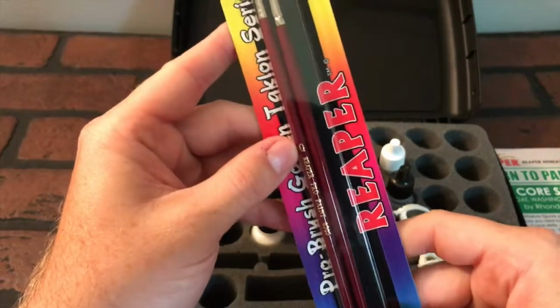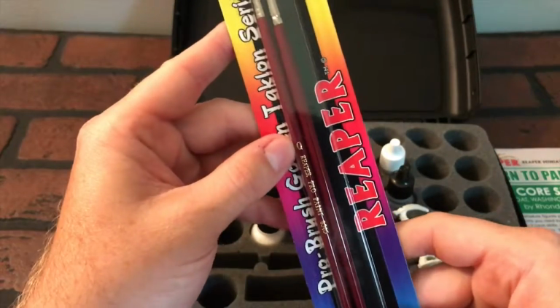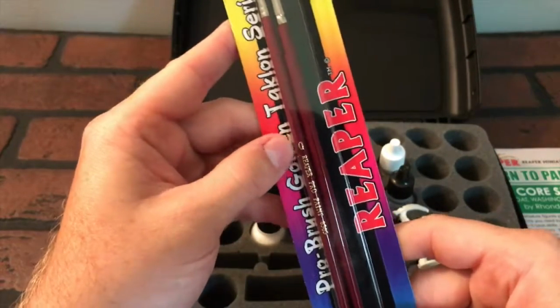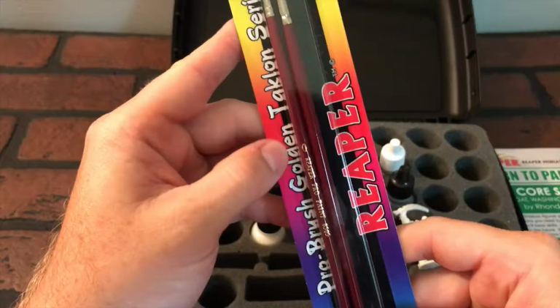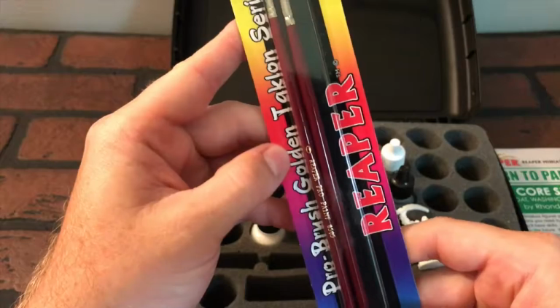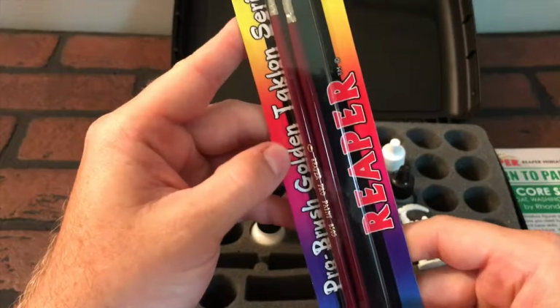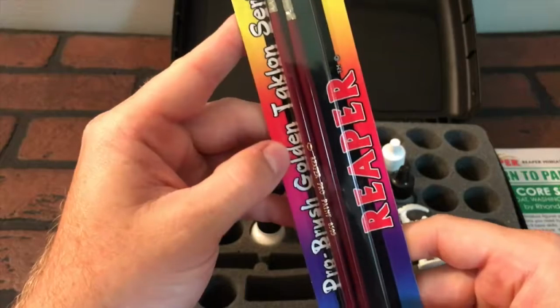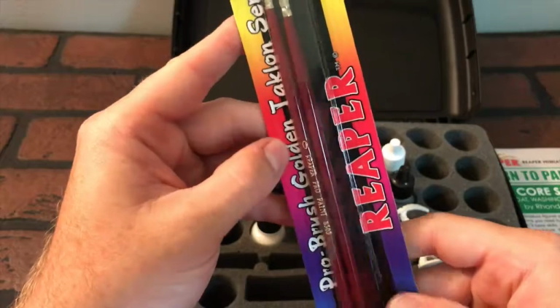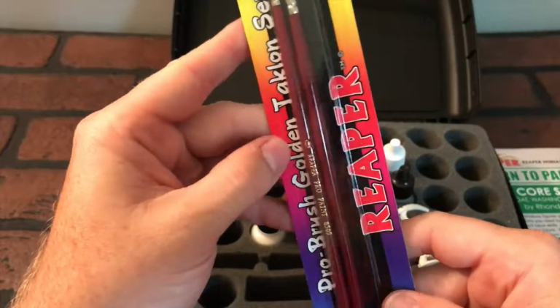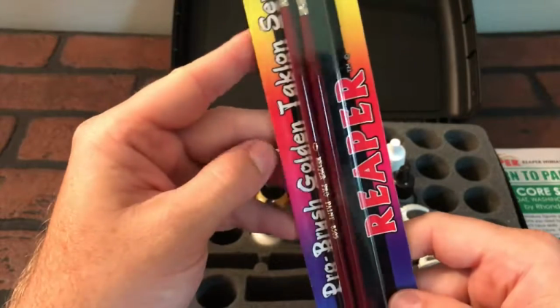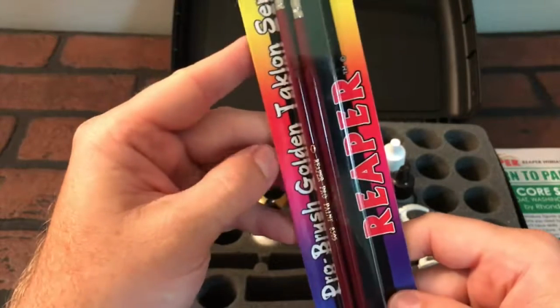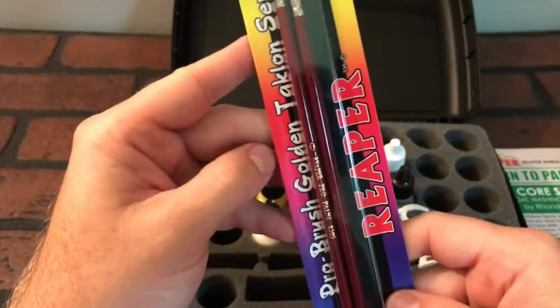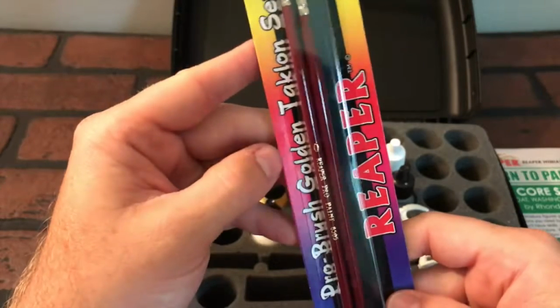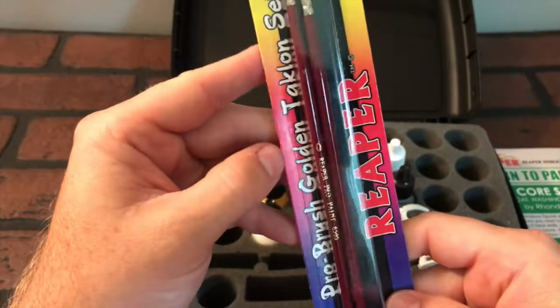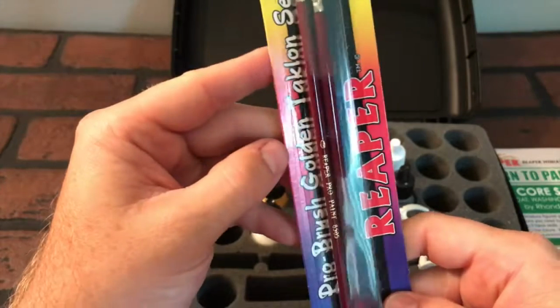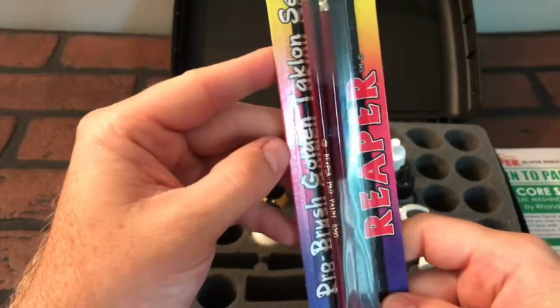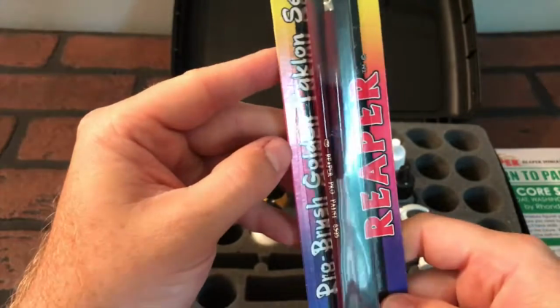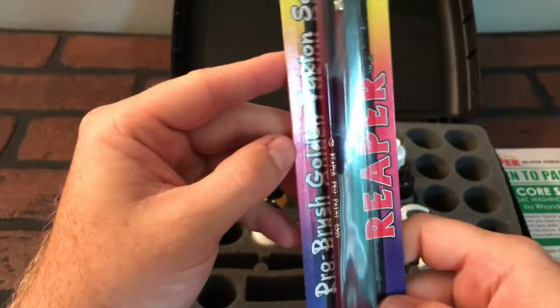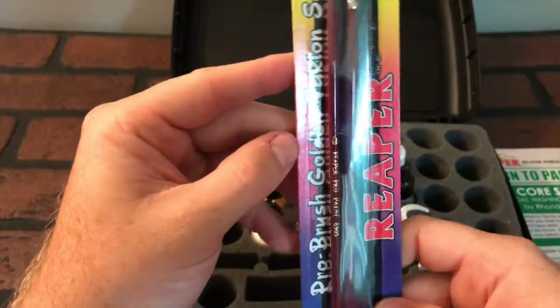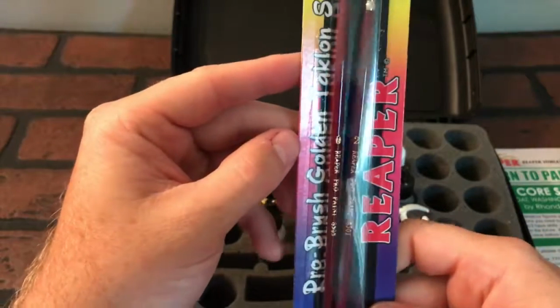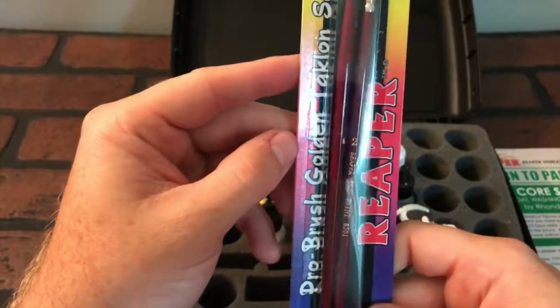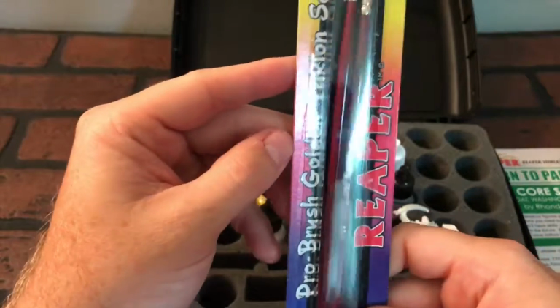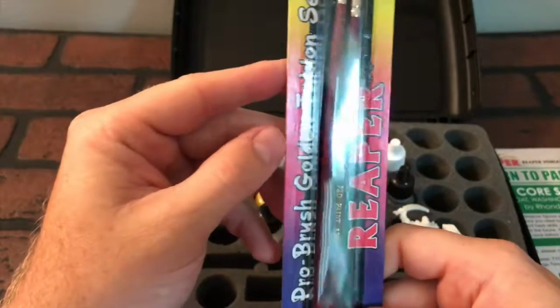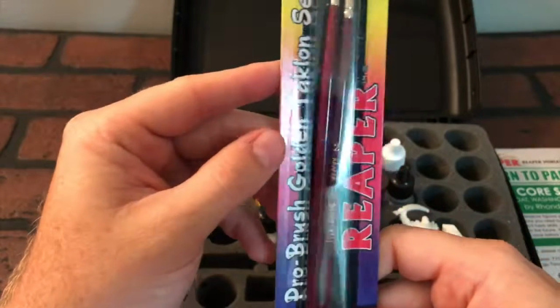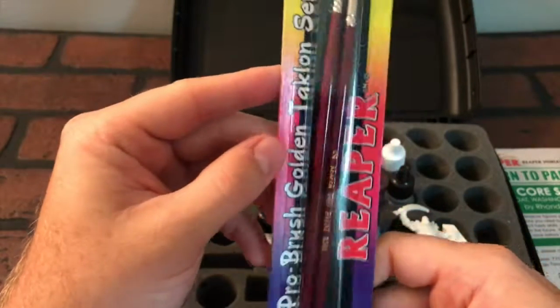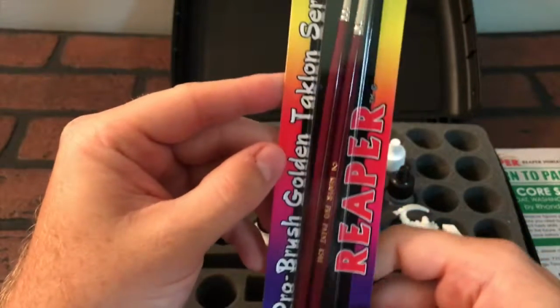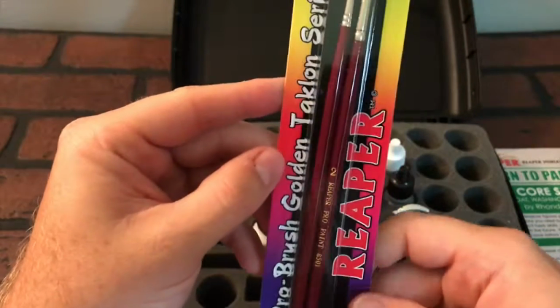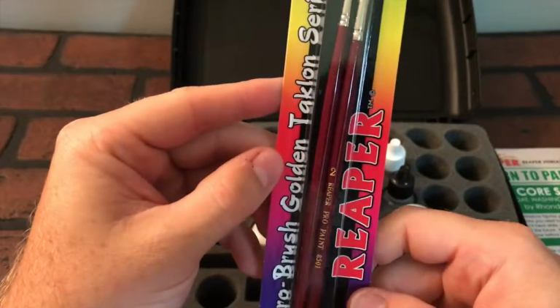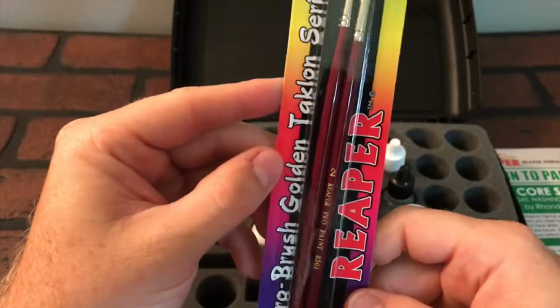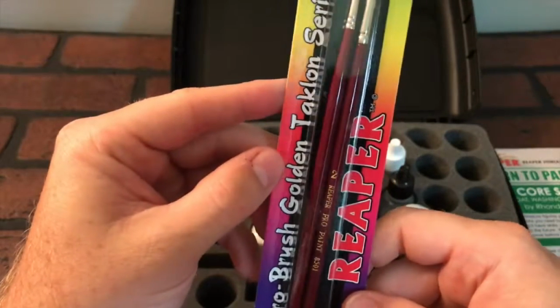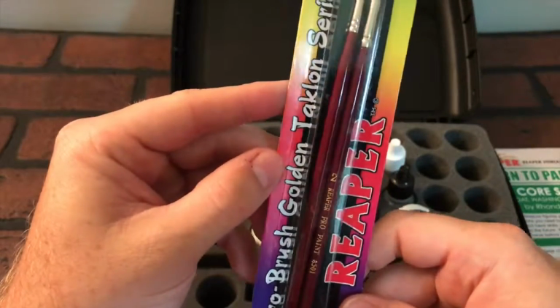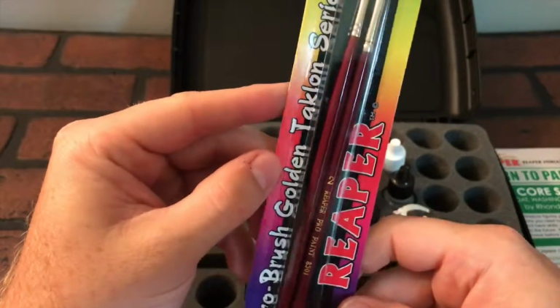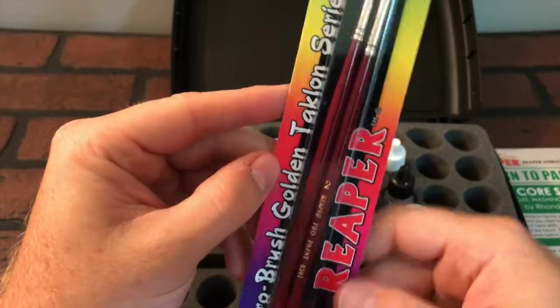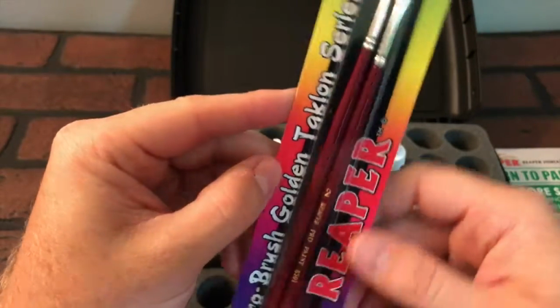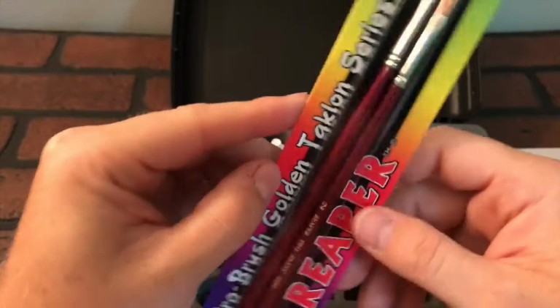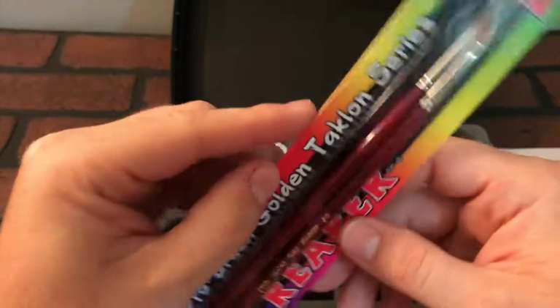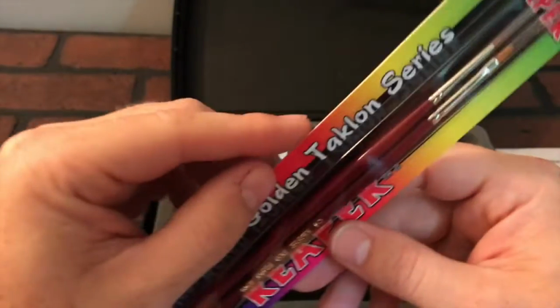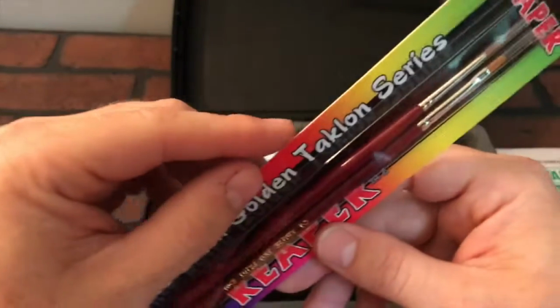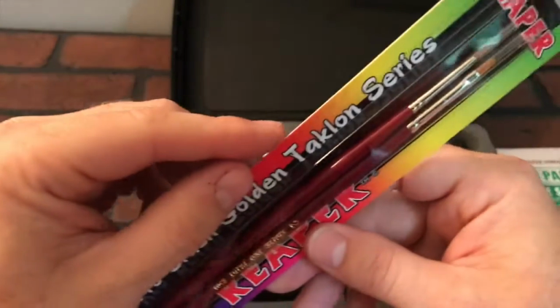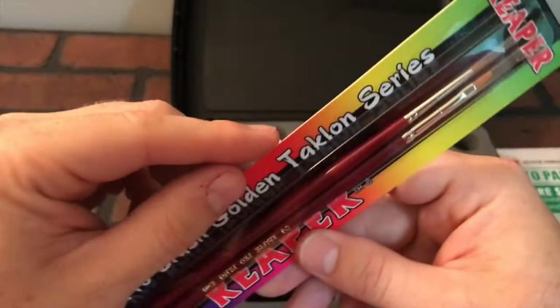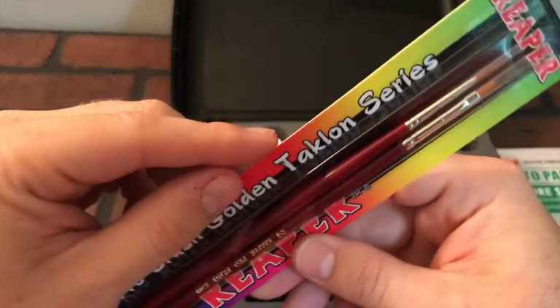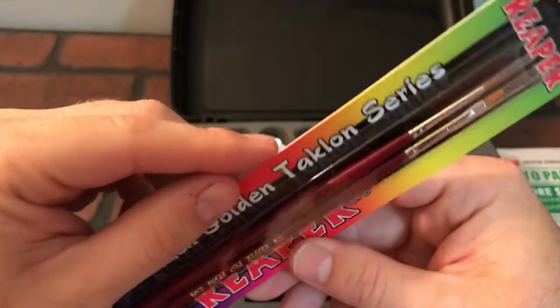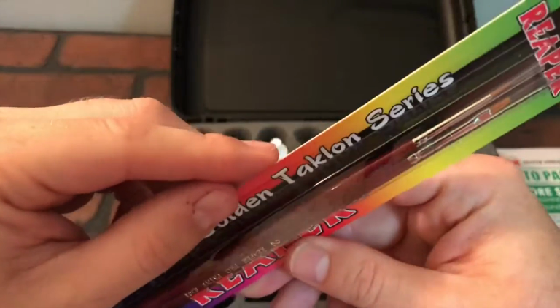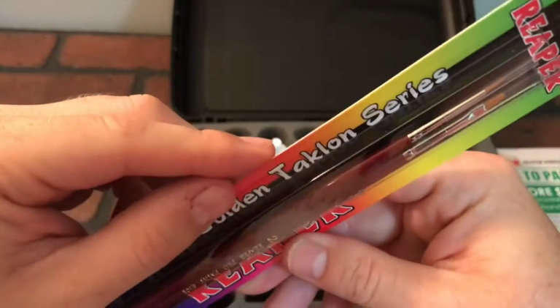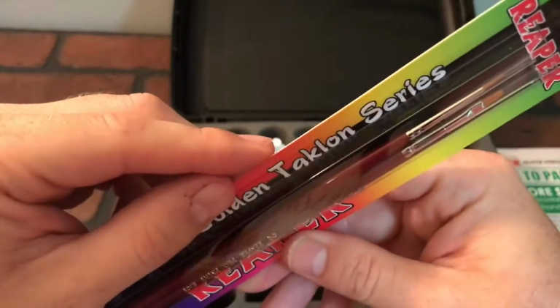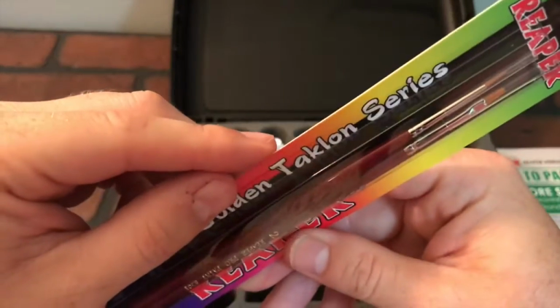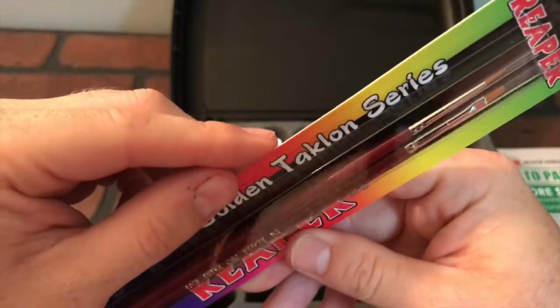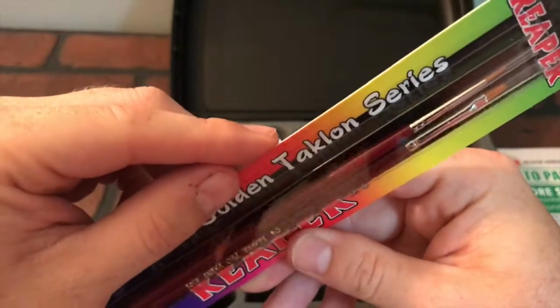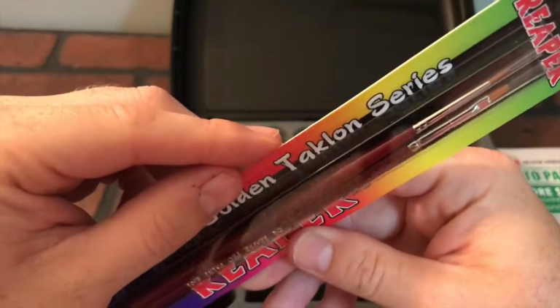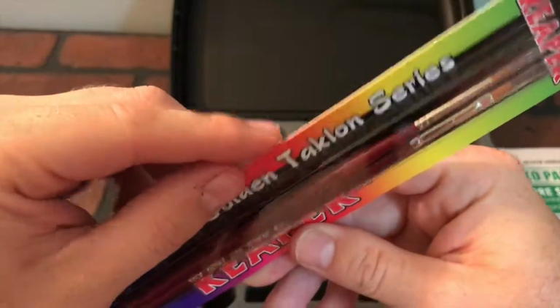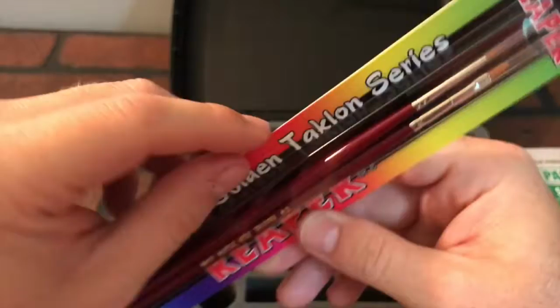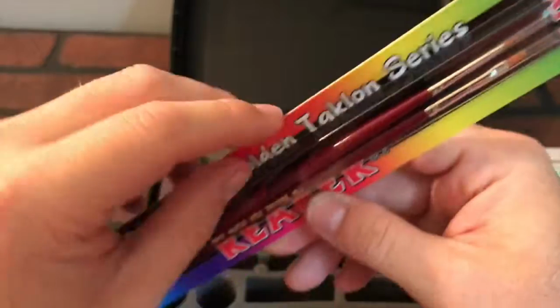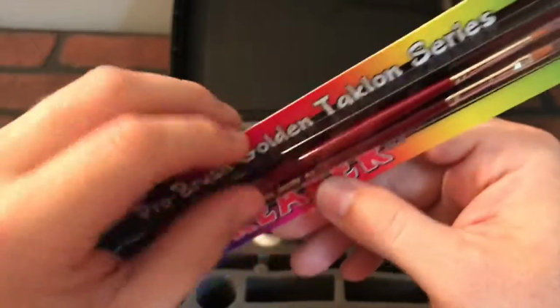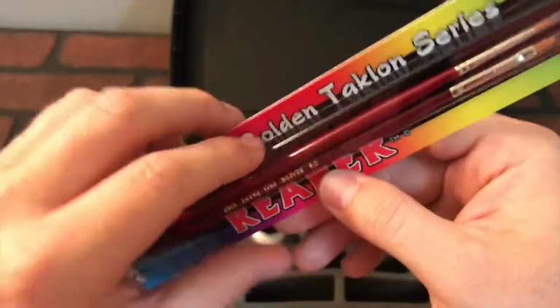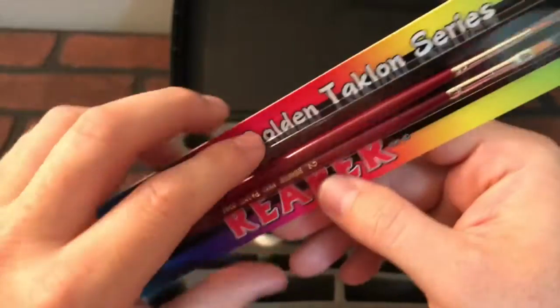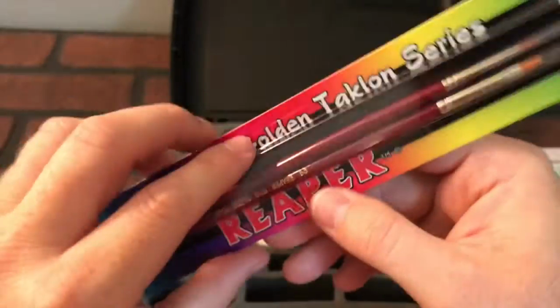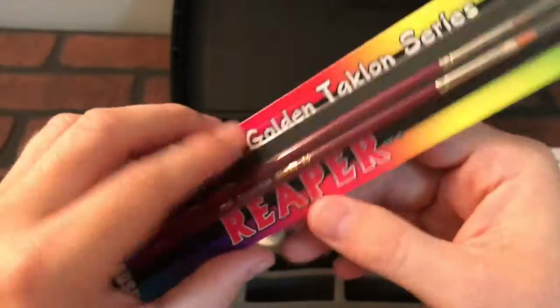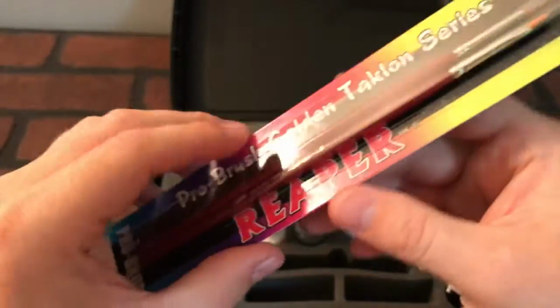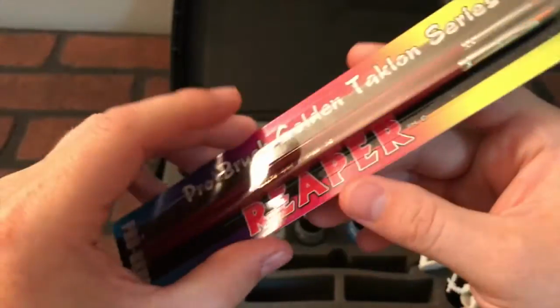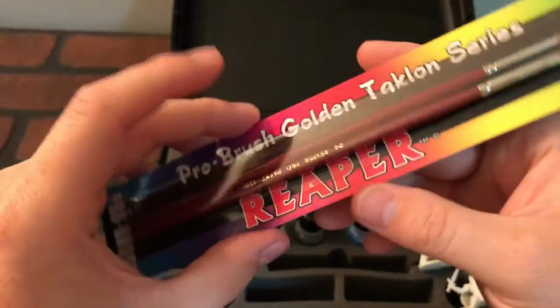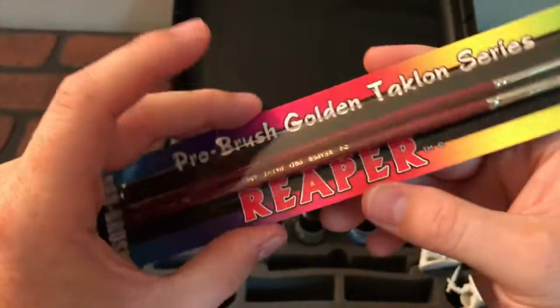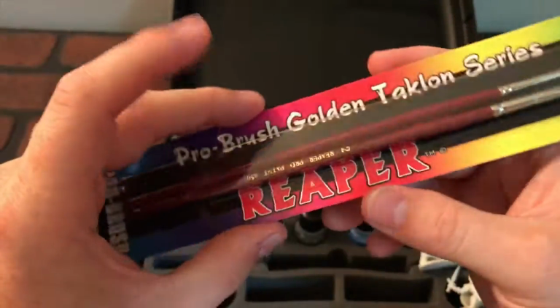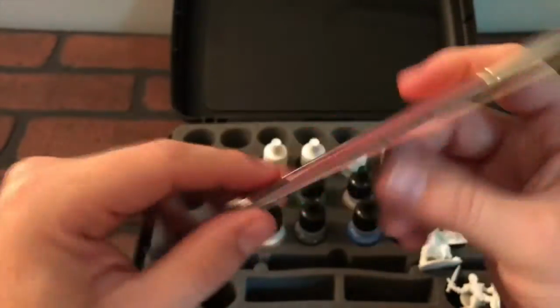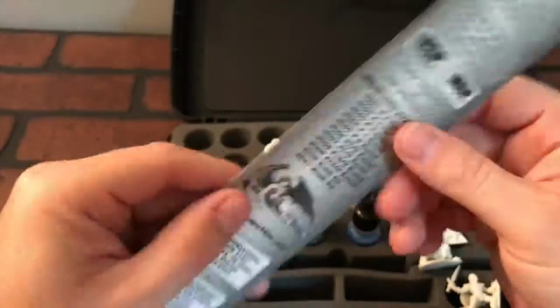Got two paint brushes here — Pro Brush, Golden Taklon series, Reaper brand, brand new.